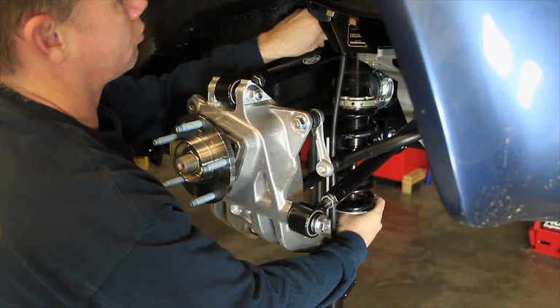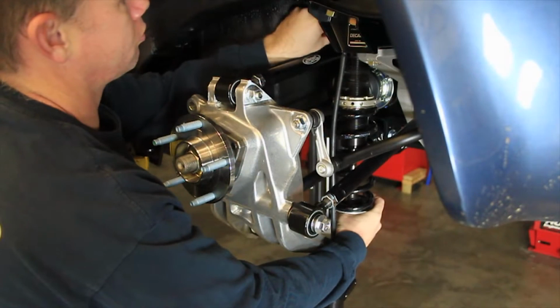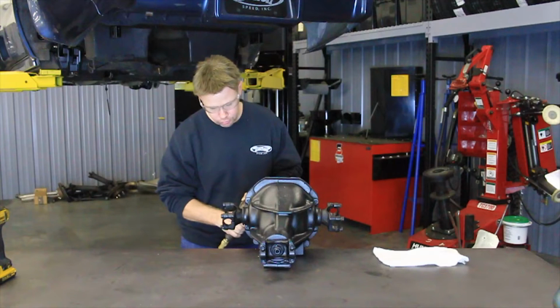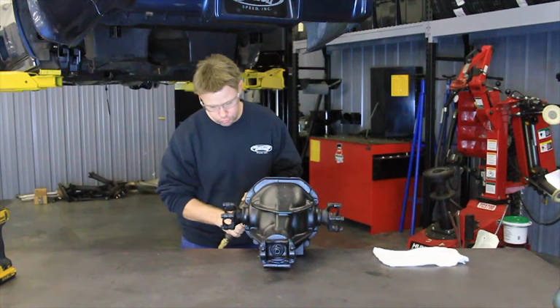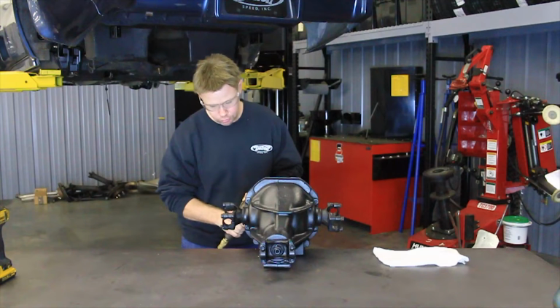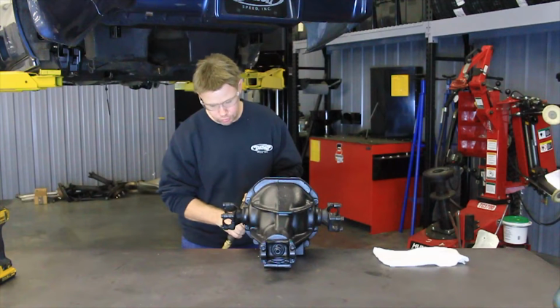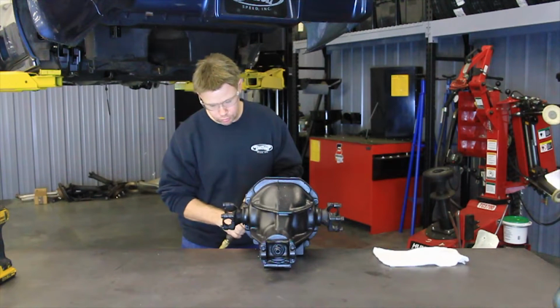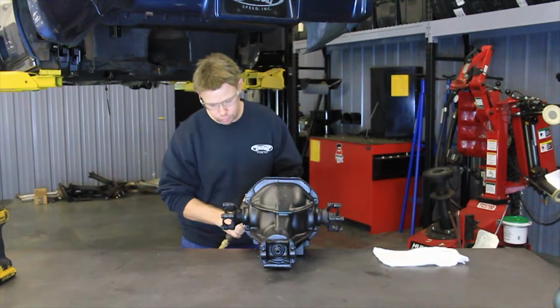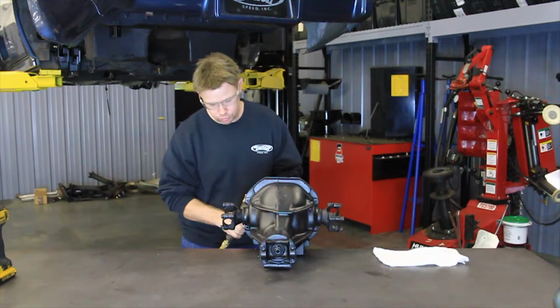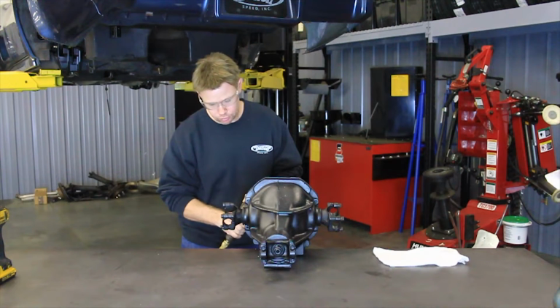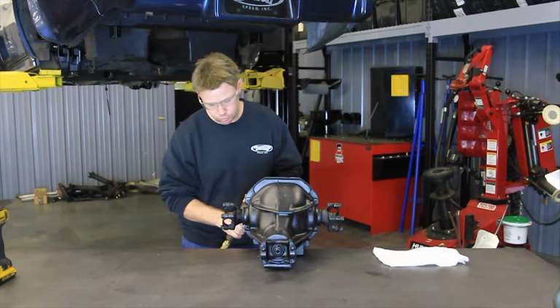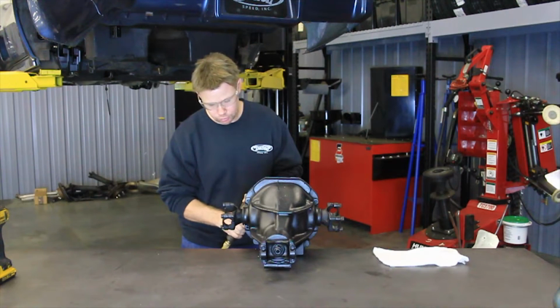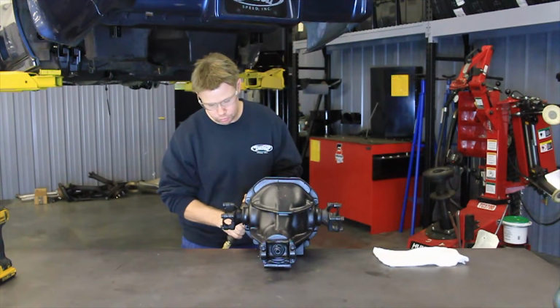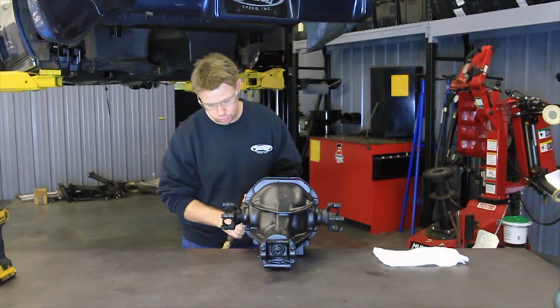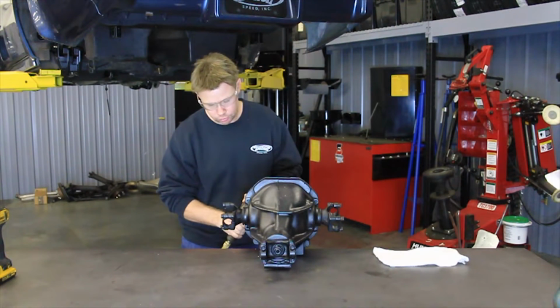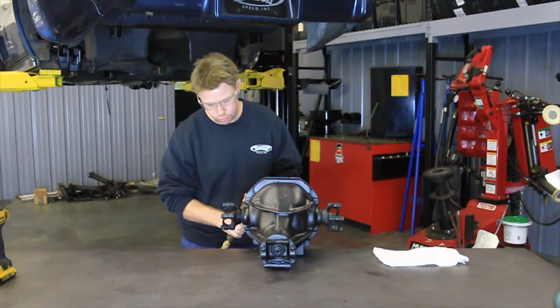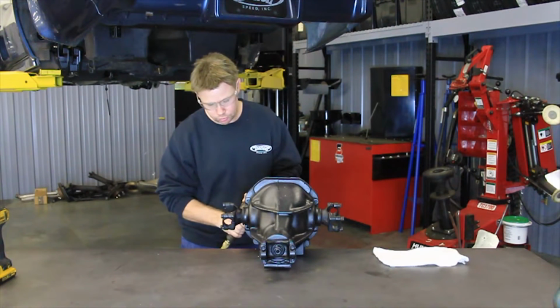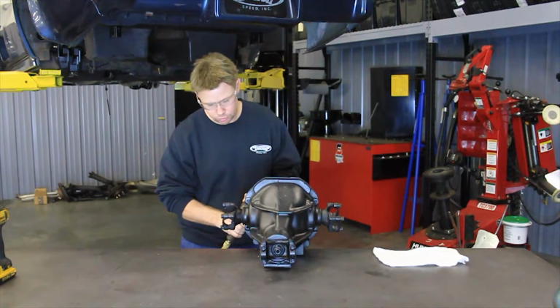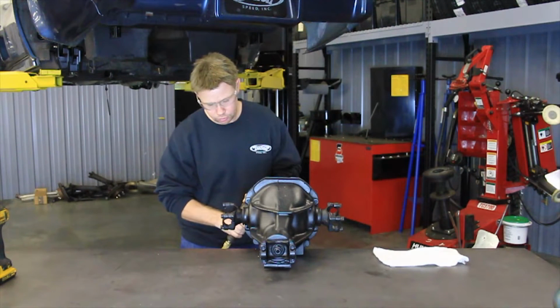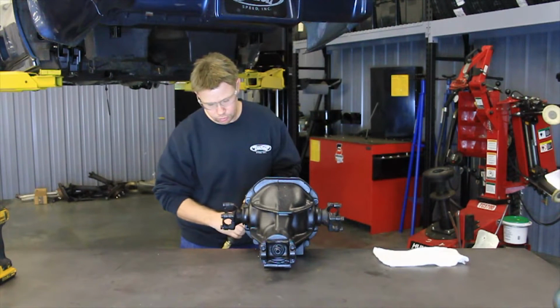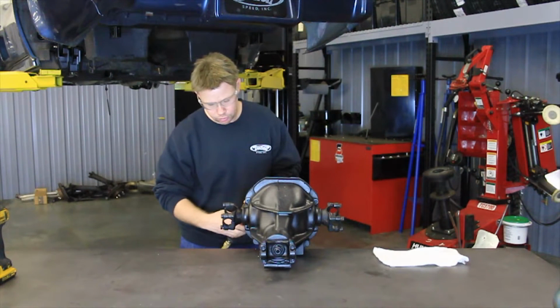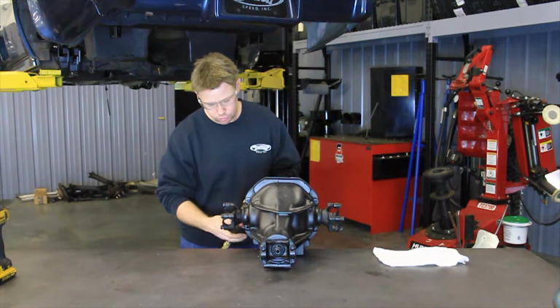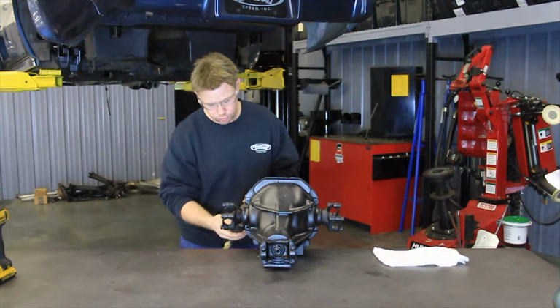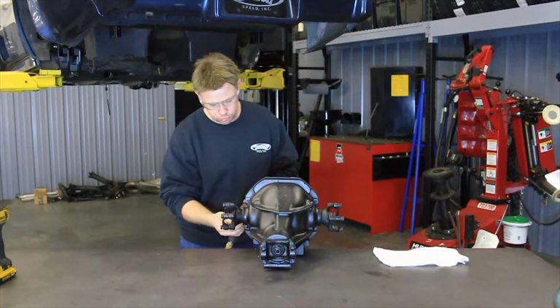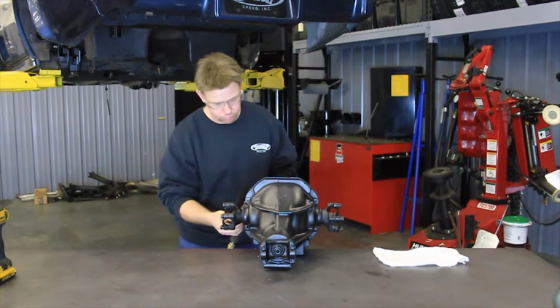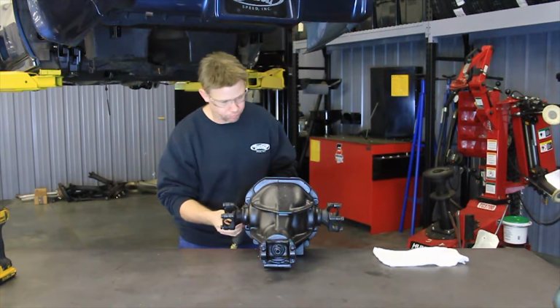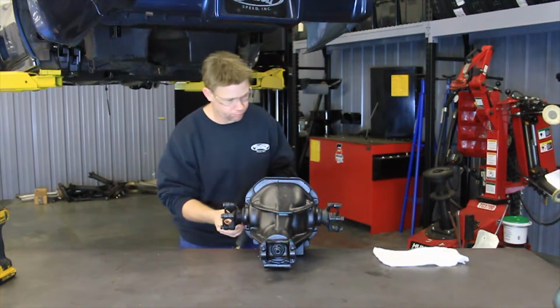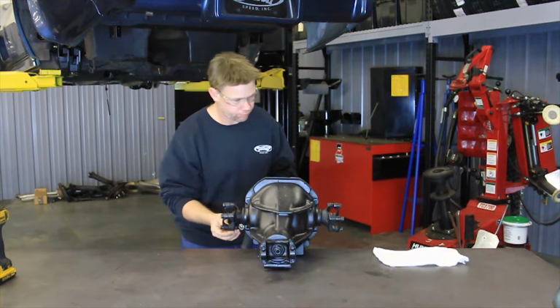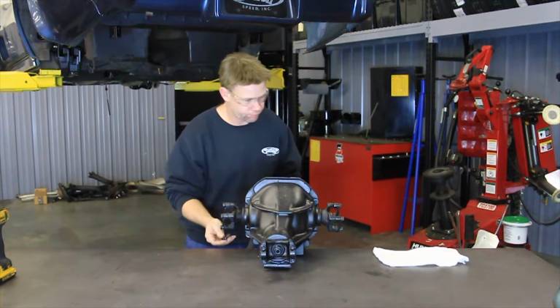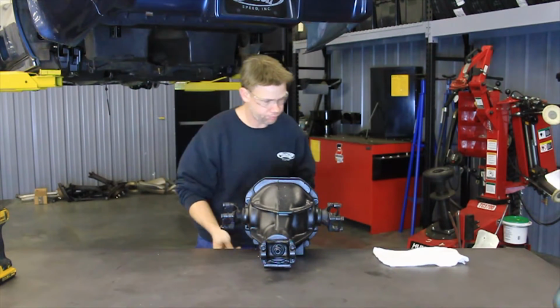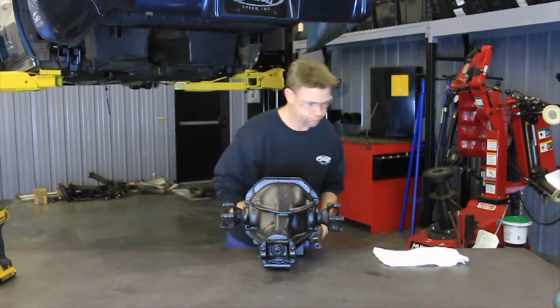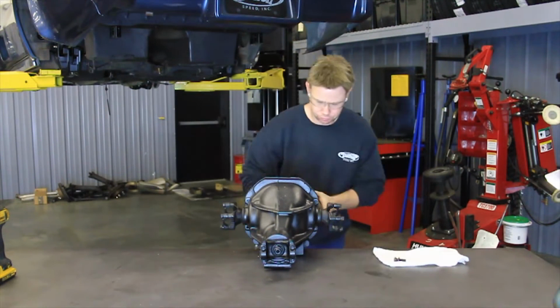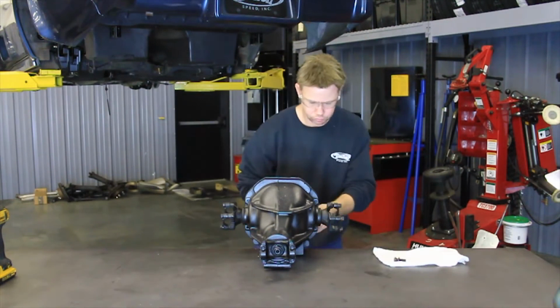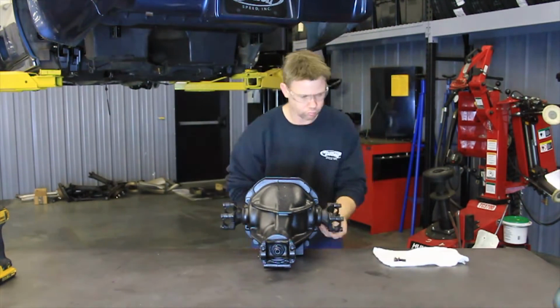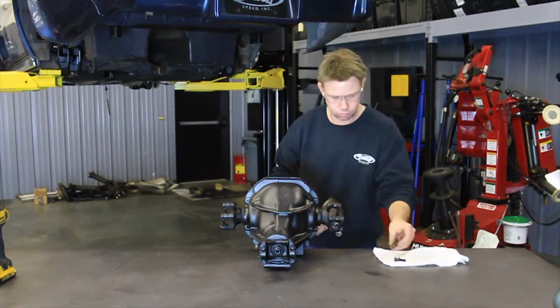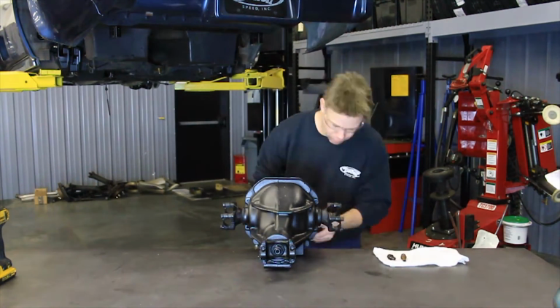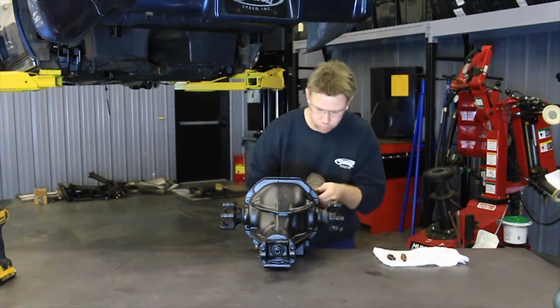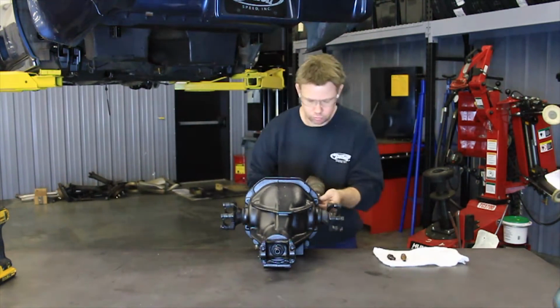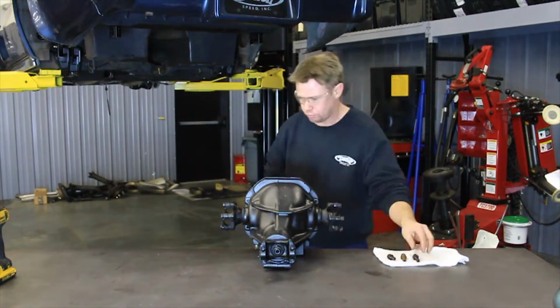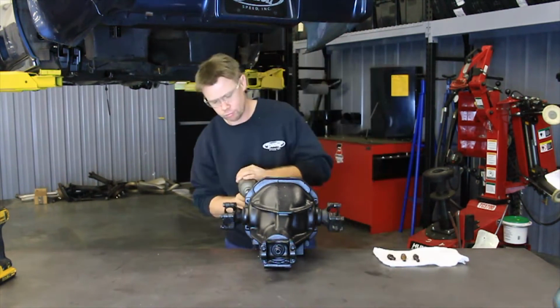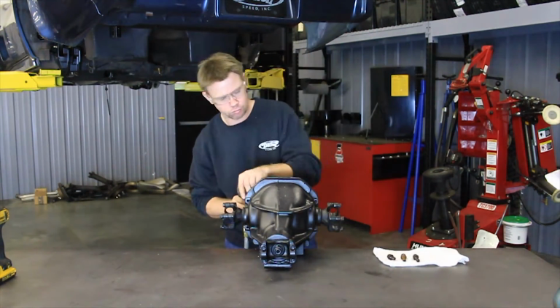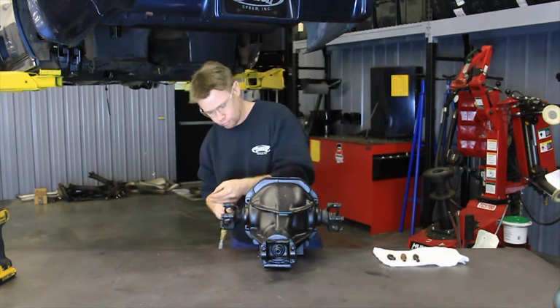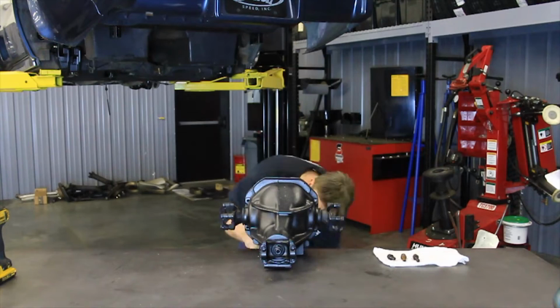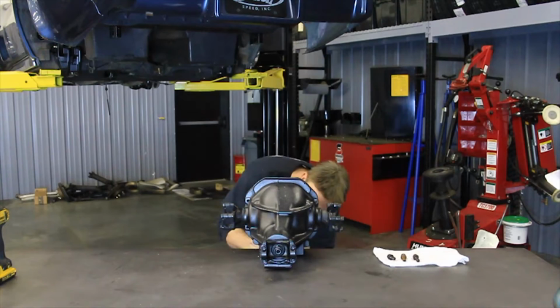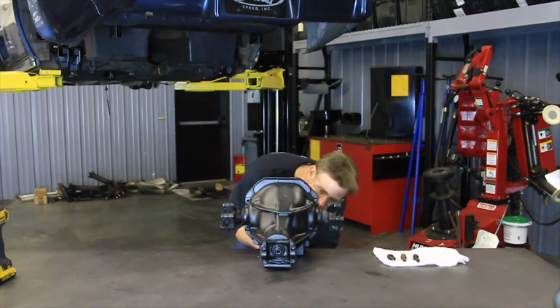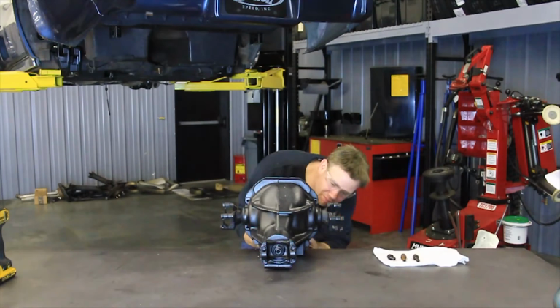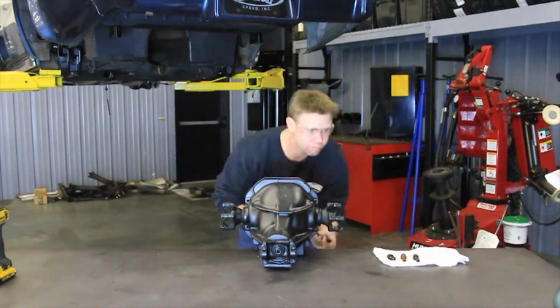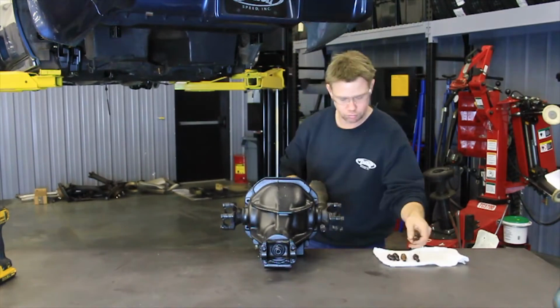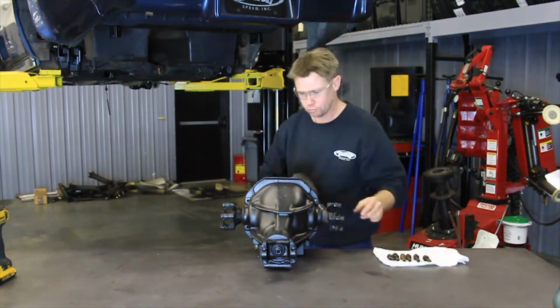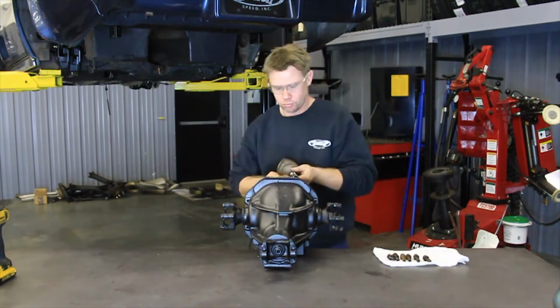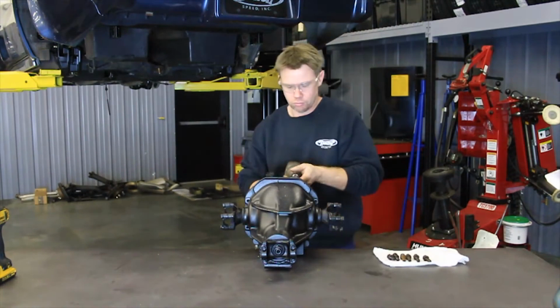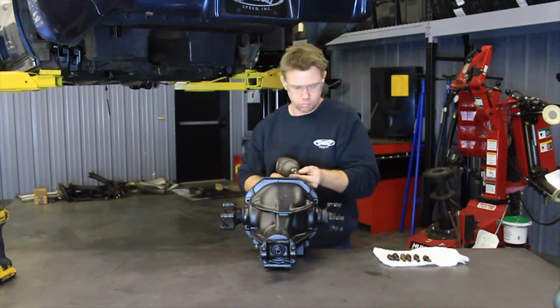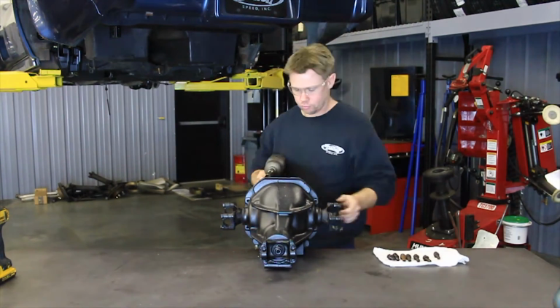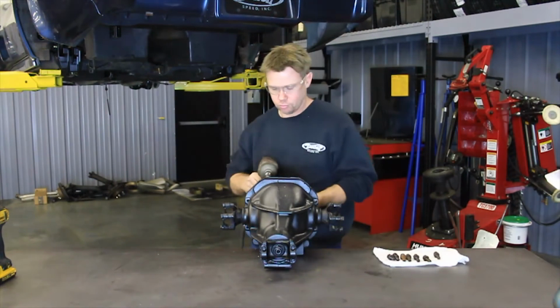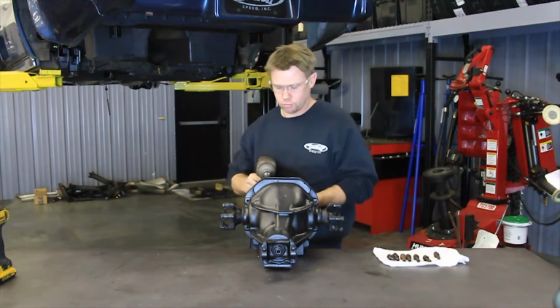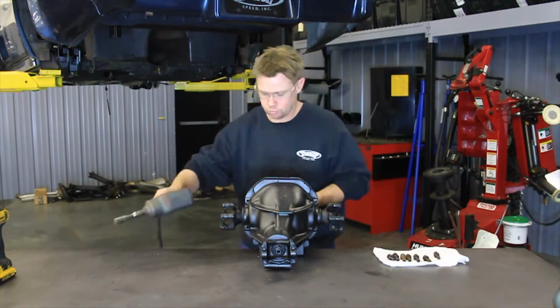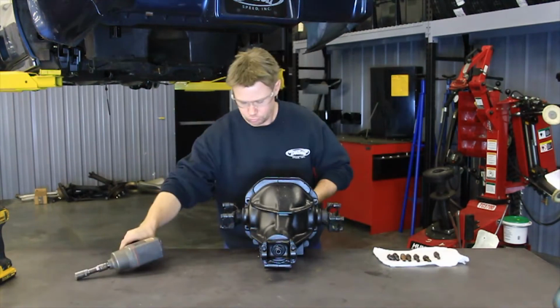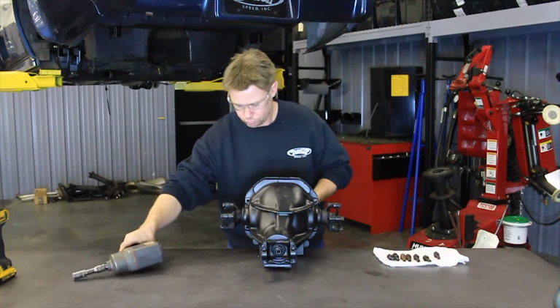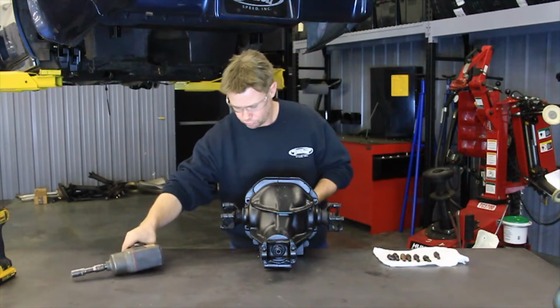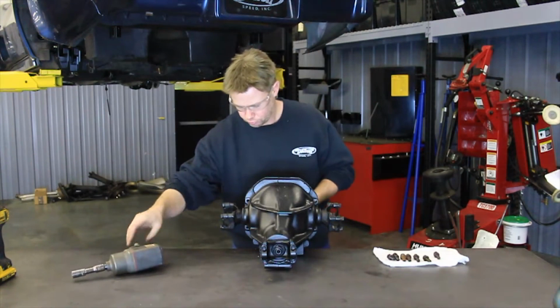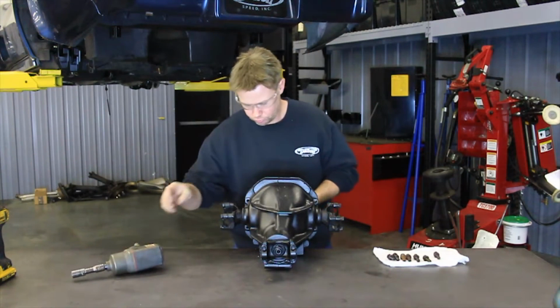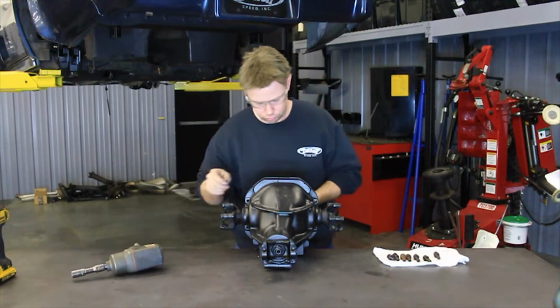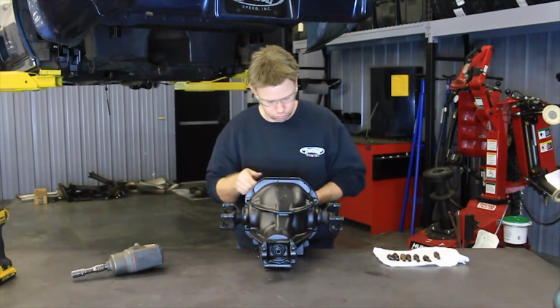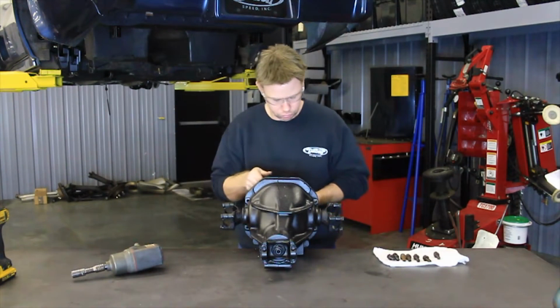In order to install the Detroit Speed stub axles, first remove the stock stub axles from the rear differential. Drain the fluid while removing the rear cover.